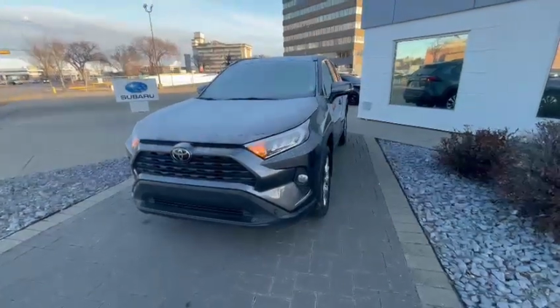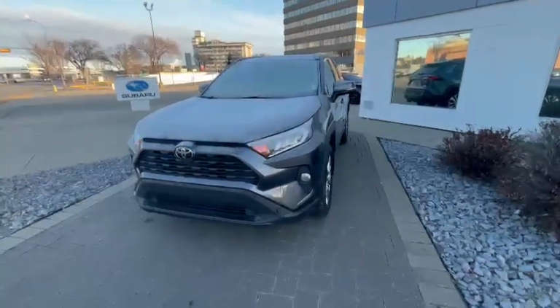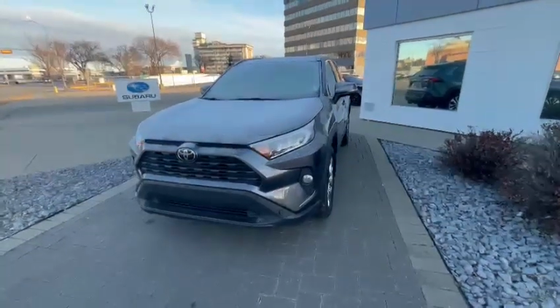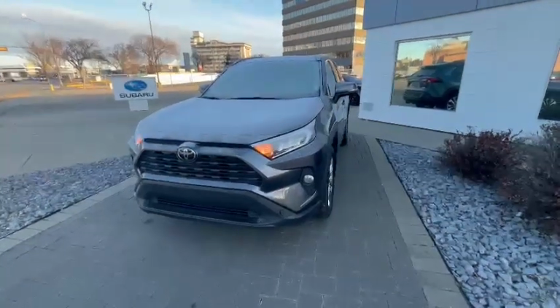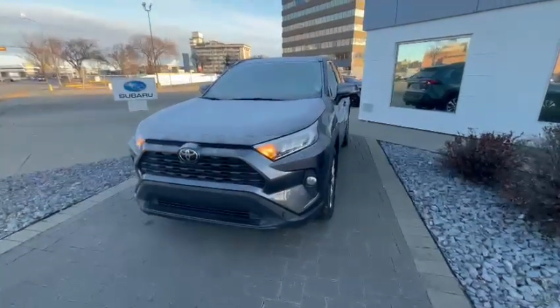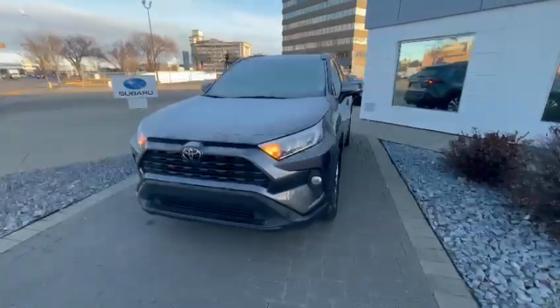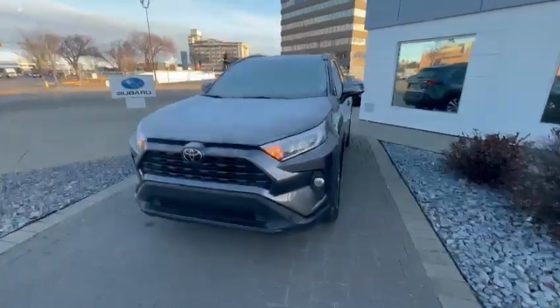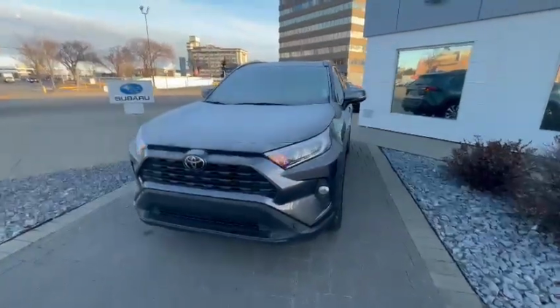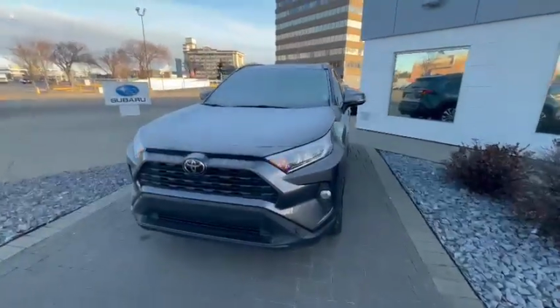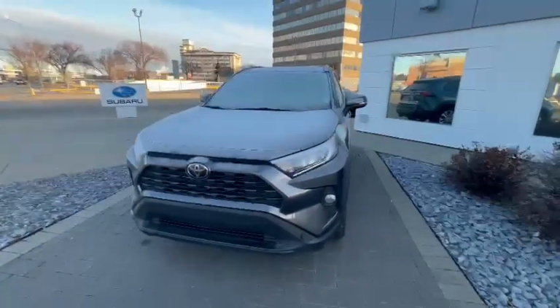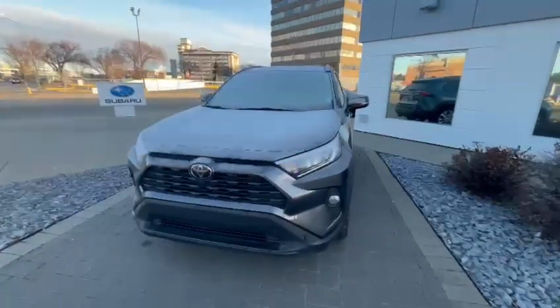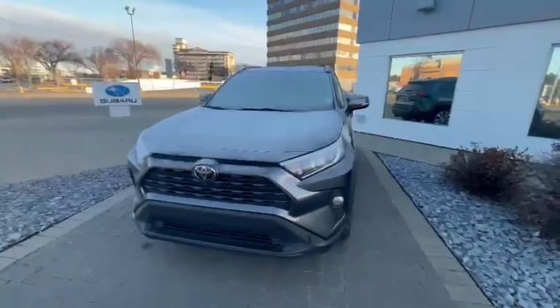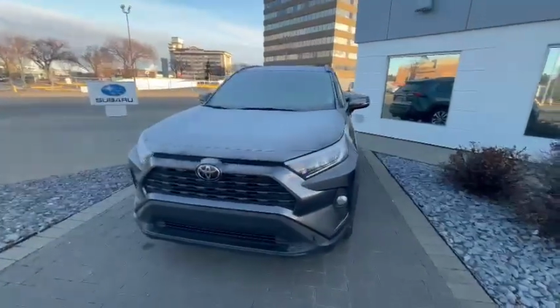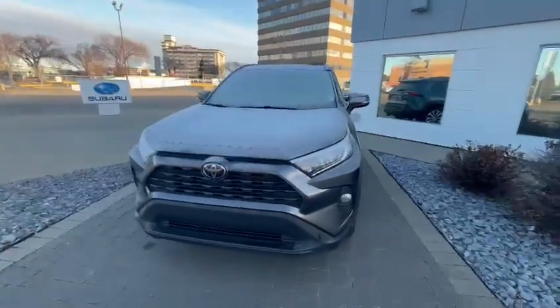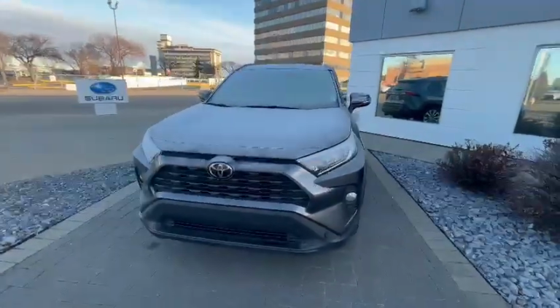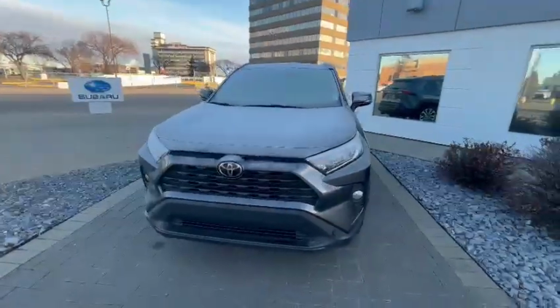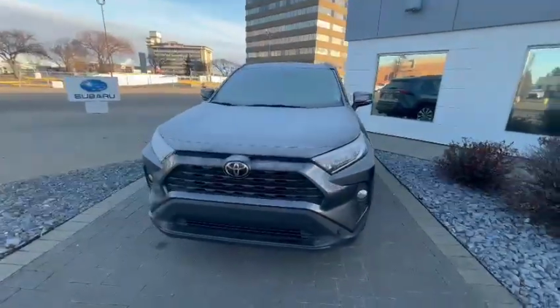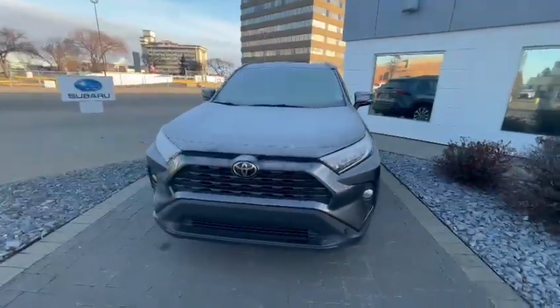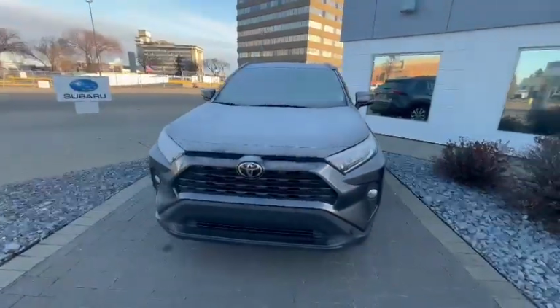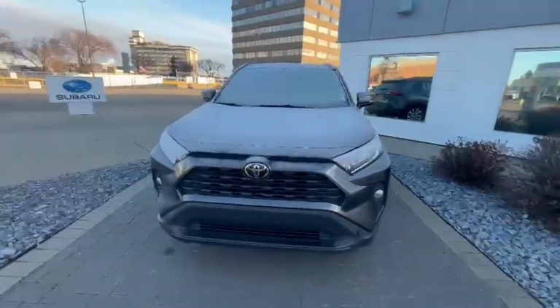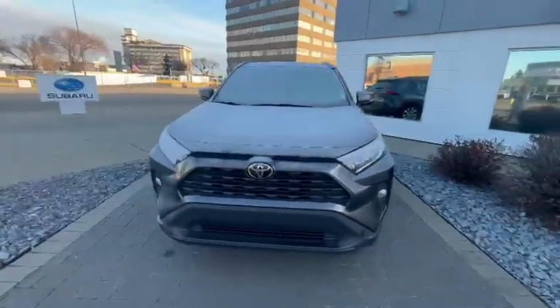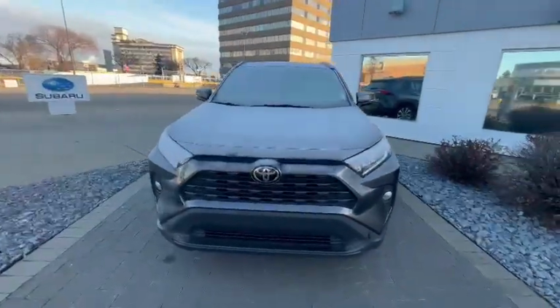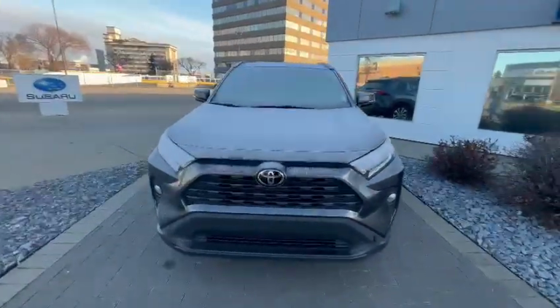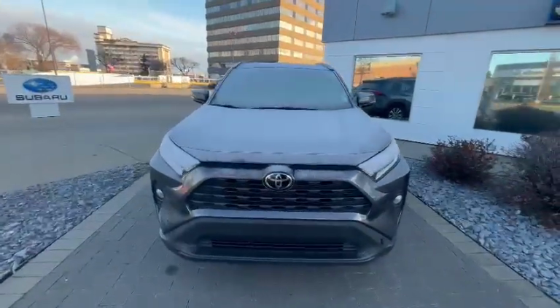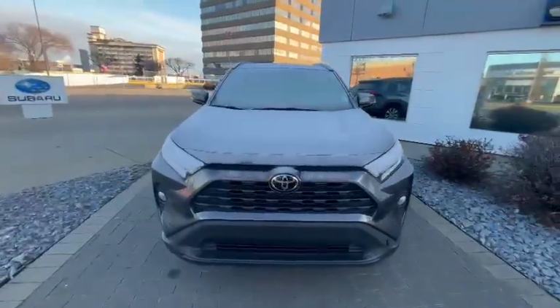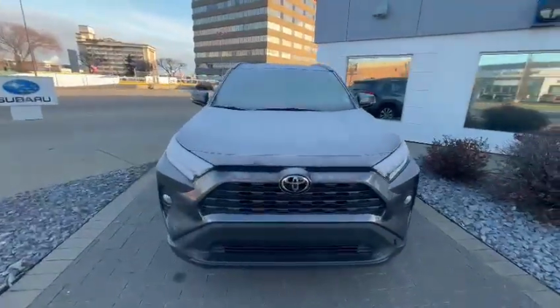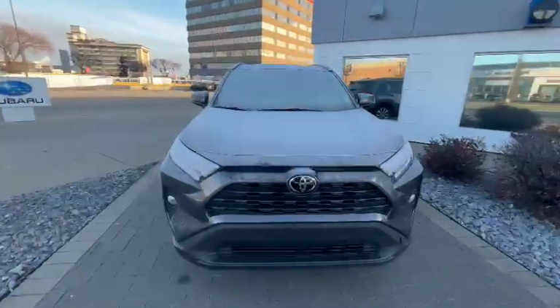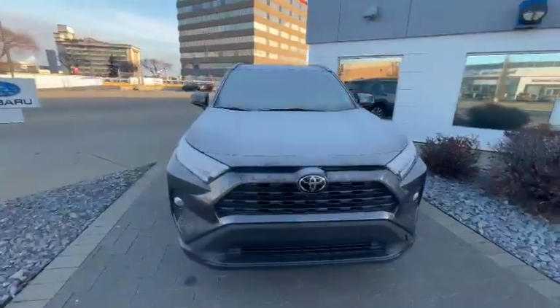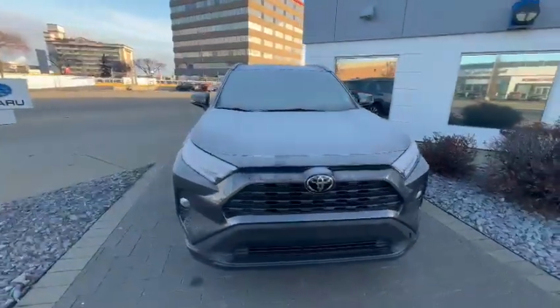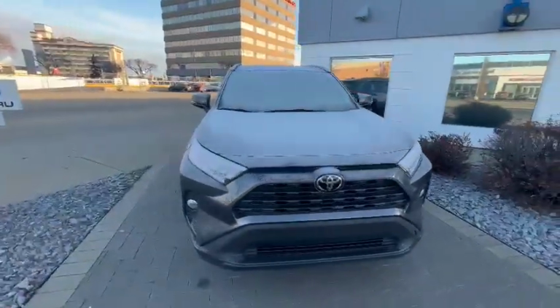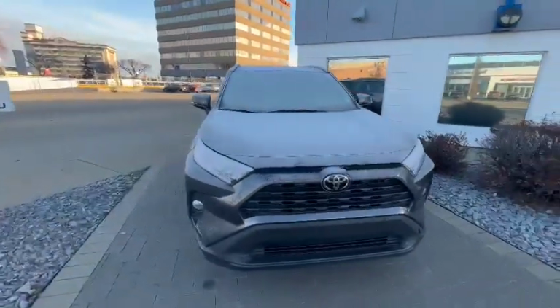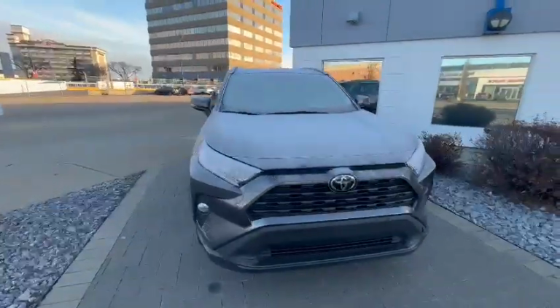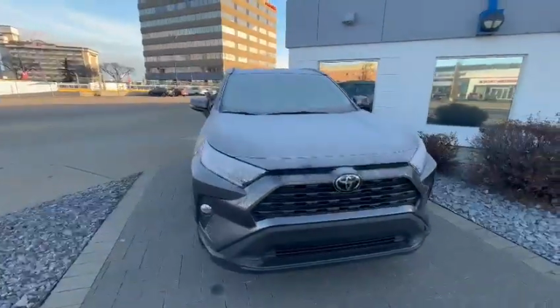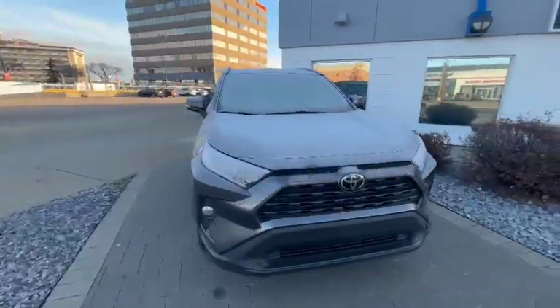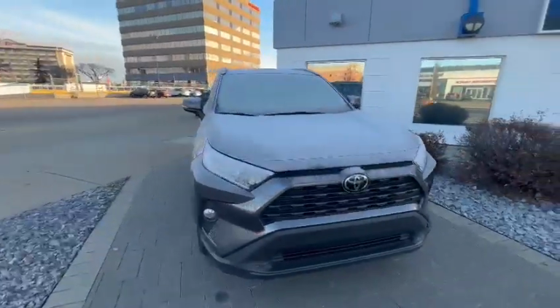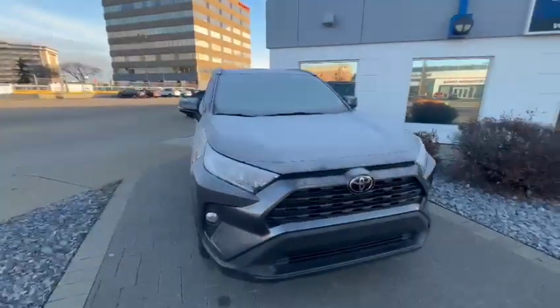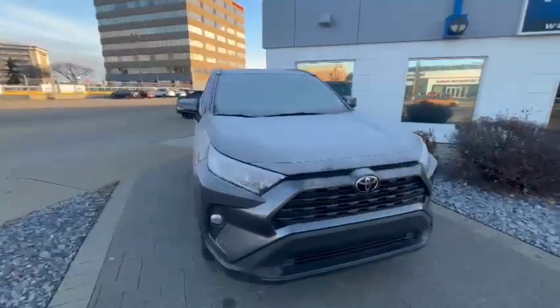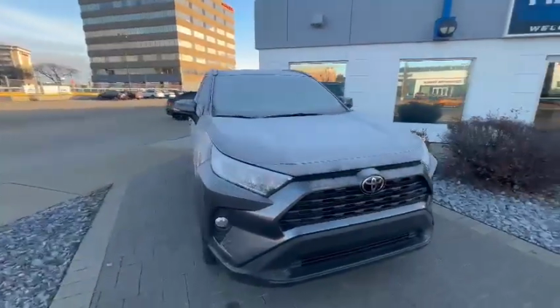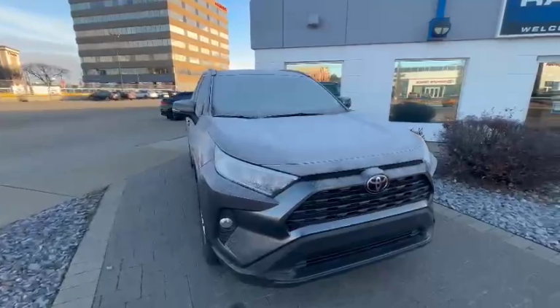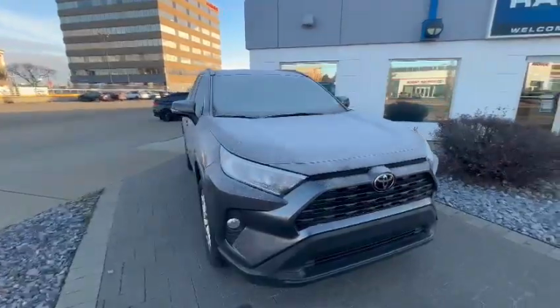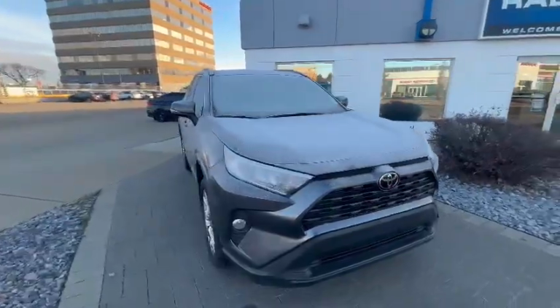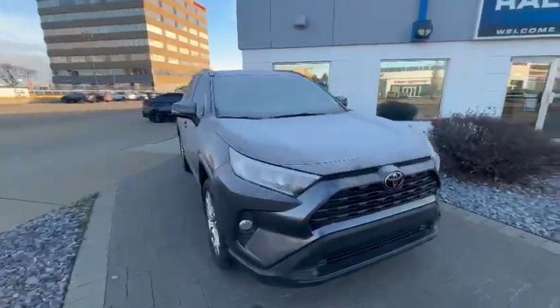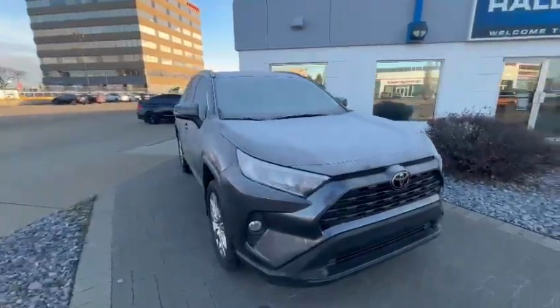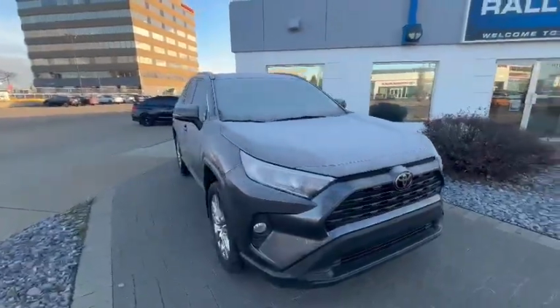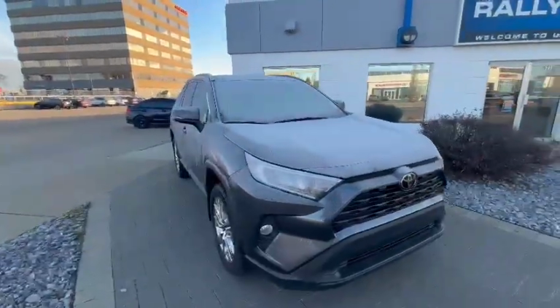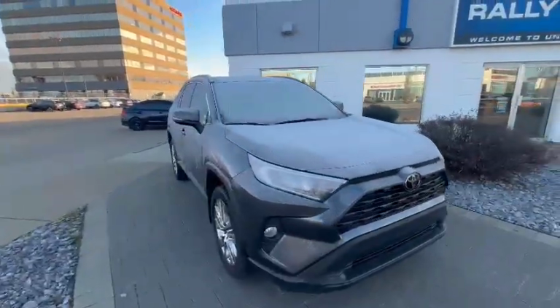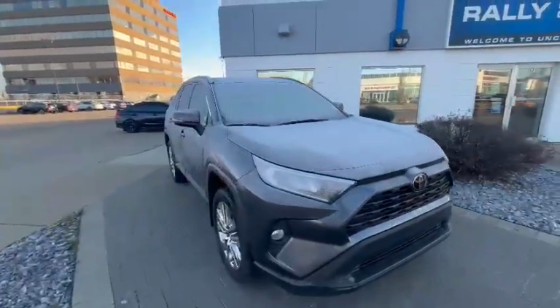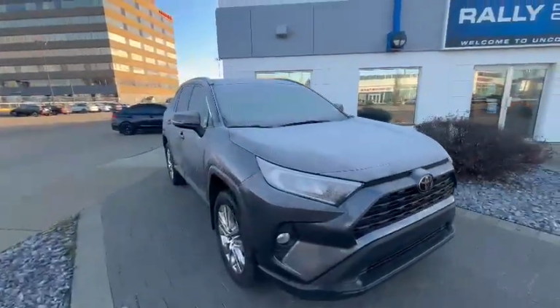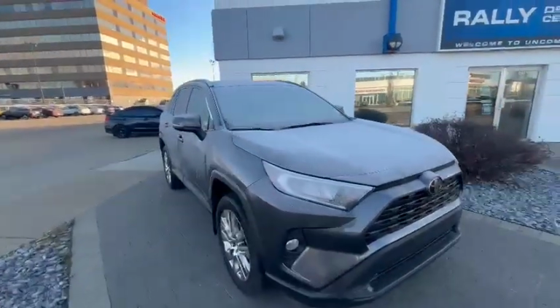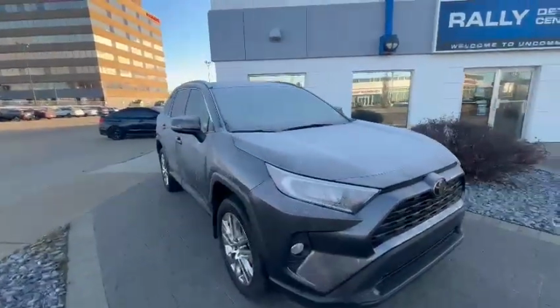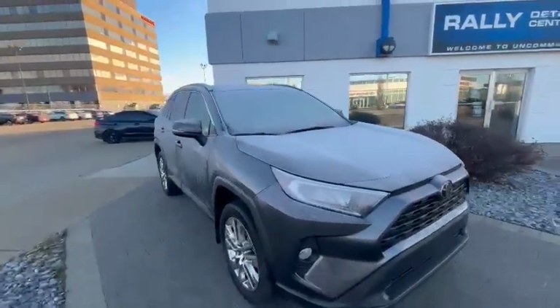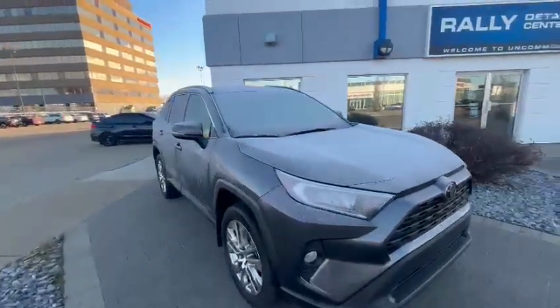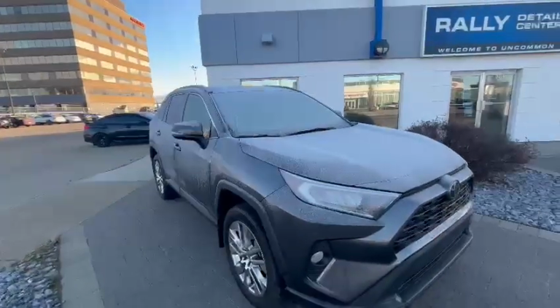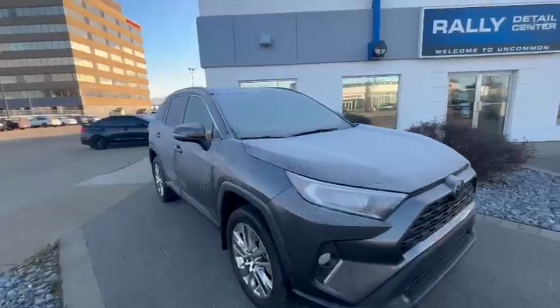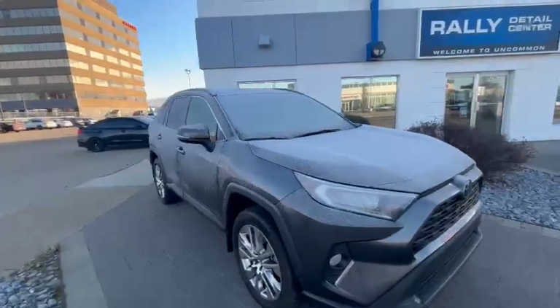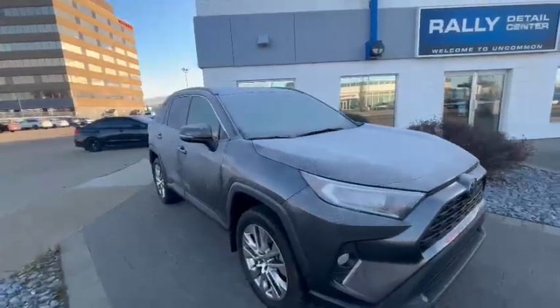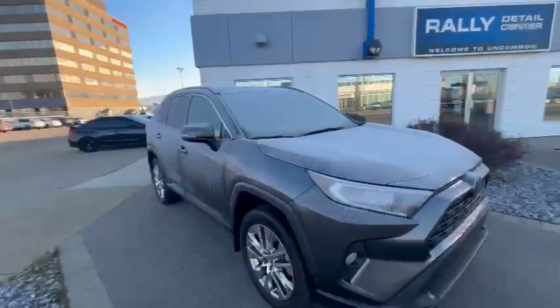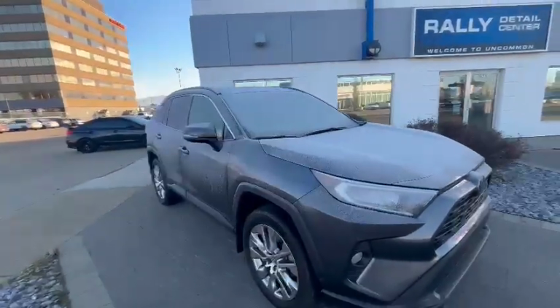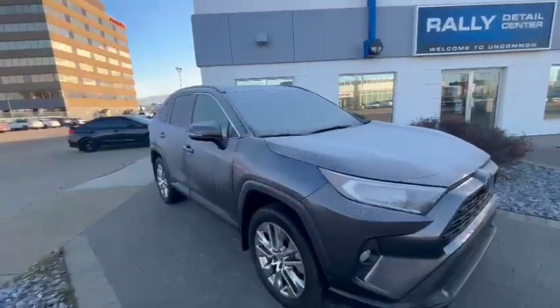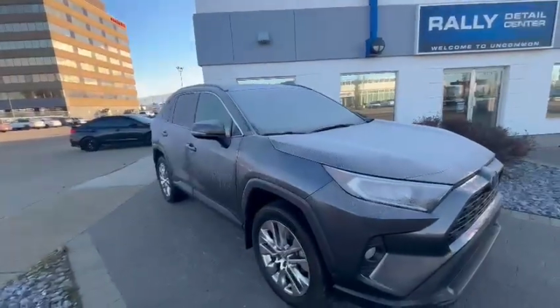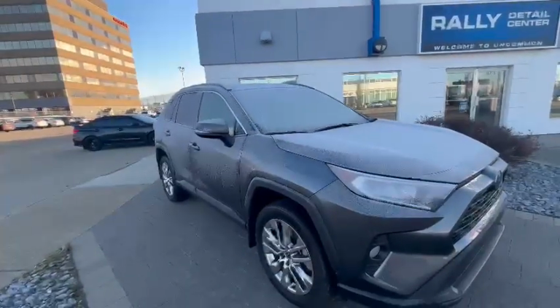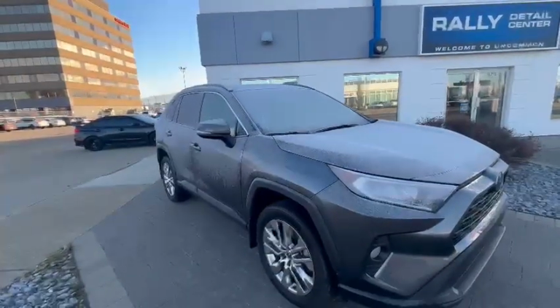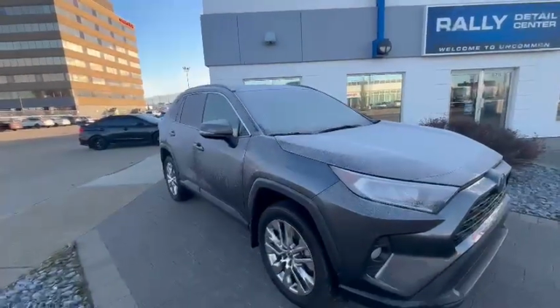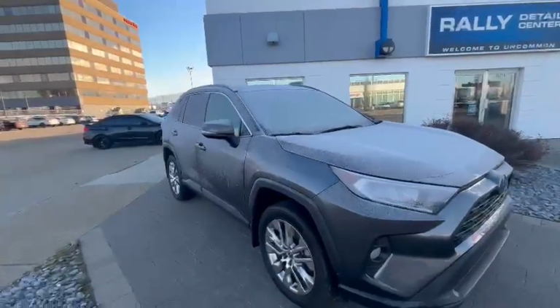Good morning, my lead. It's Riley here with Riley's Subaru. Thank you for inquiring with us on our 2021 Toyota RAV4 XLE.